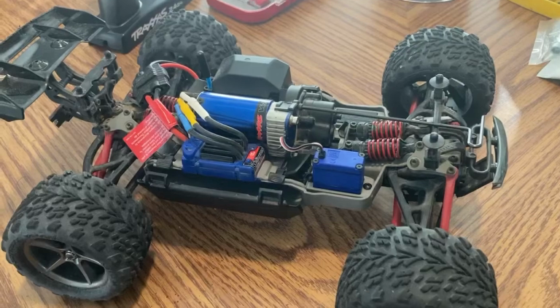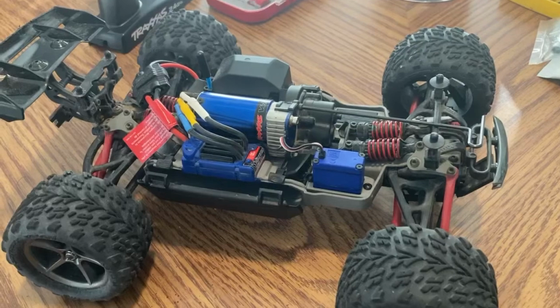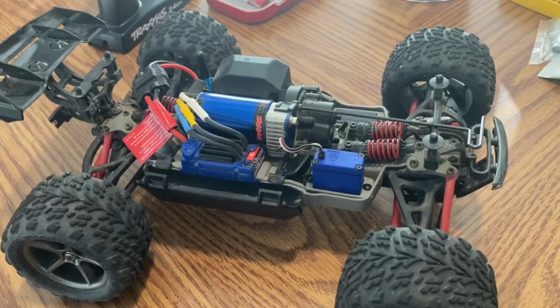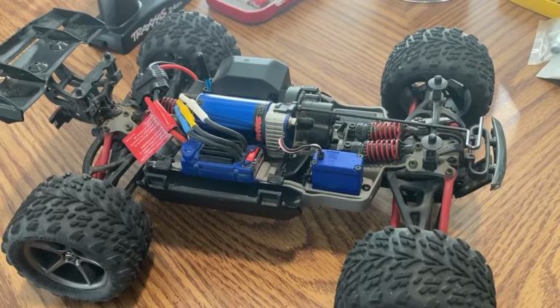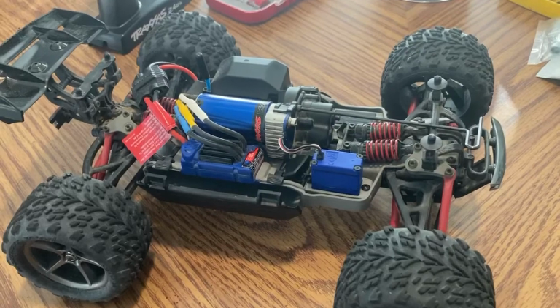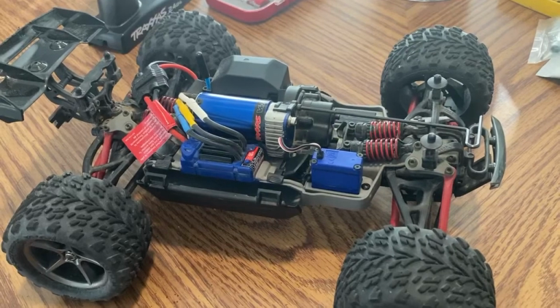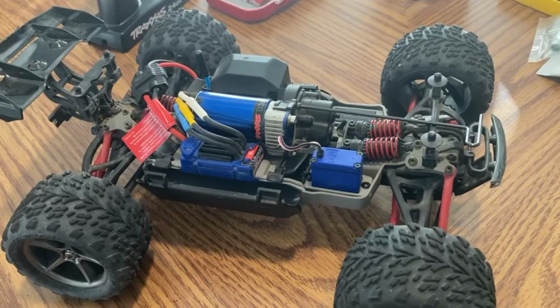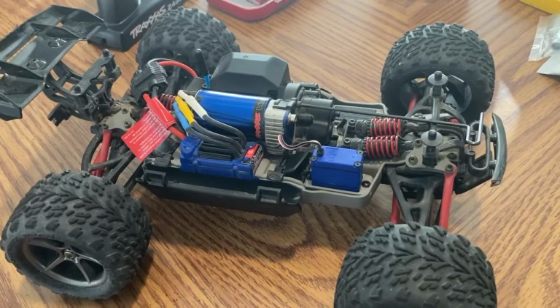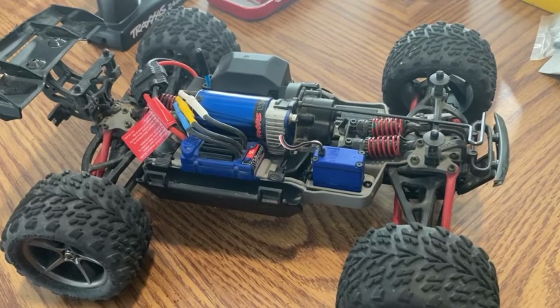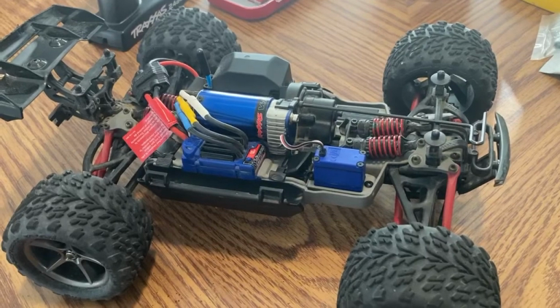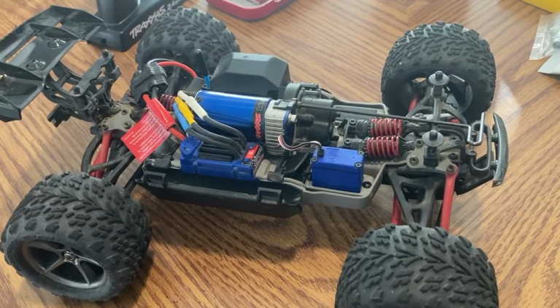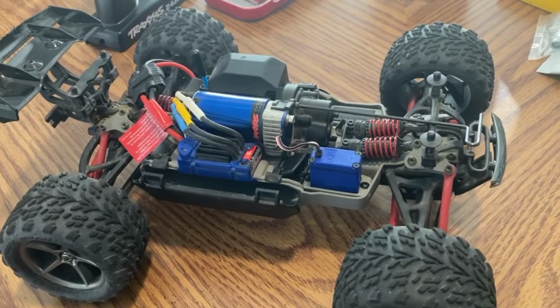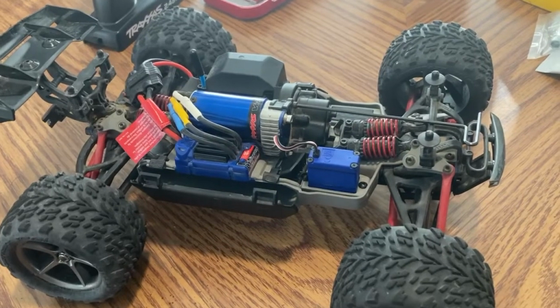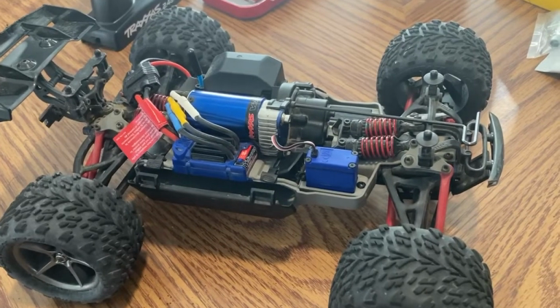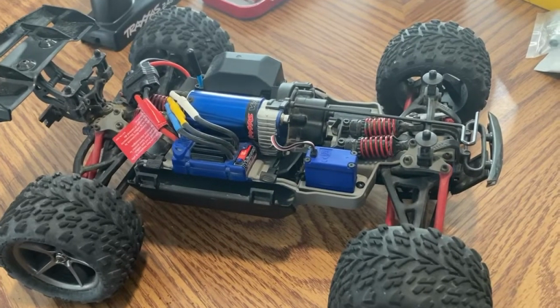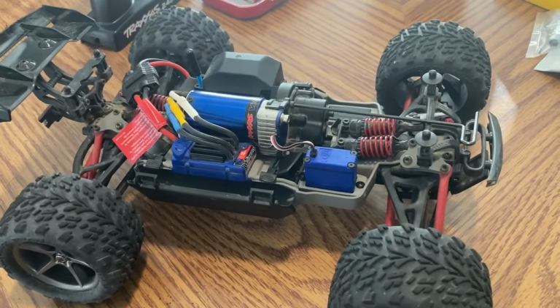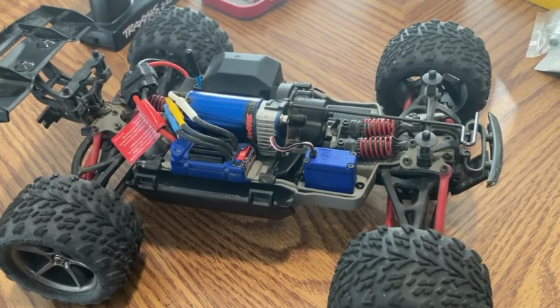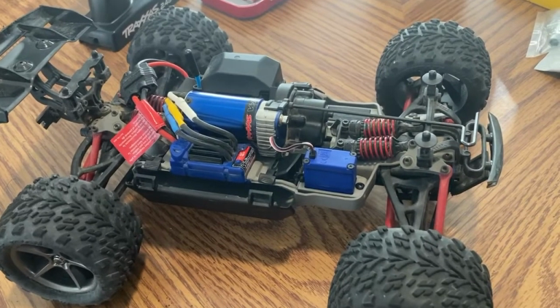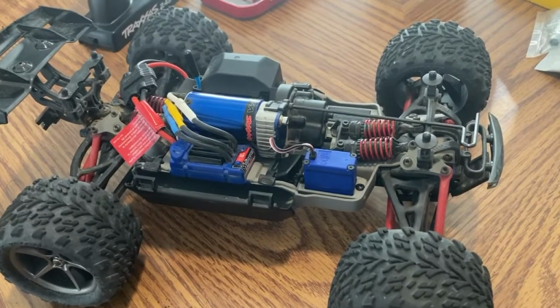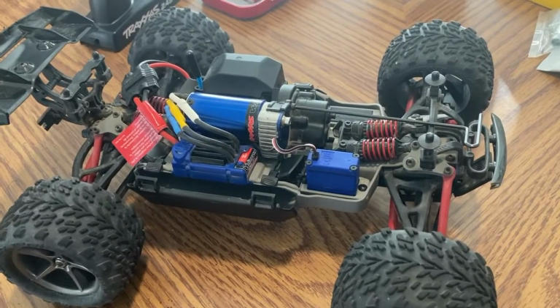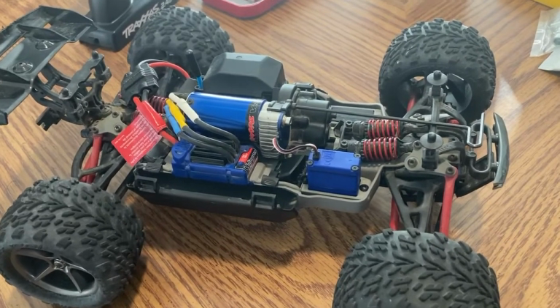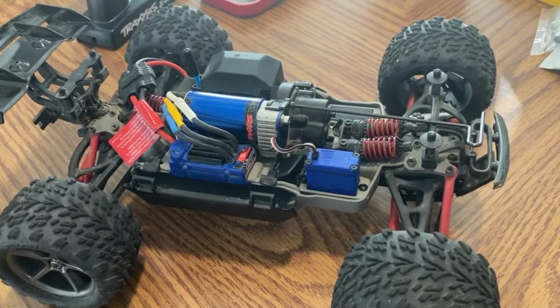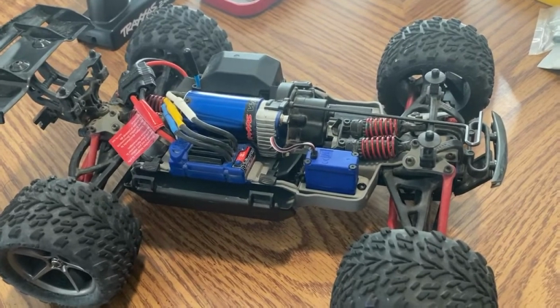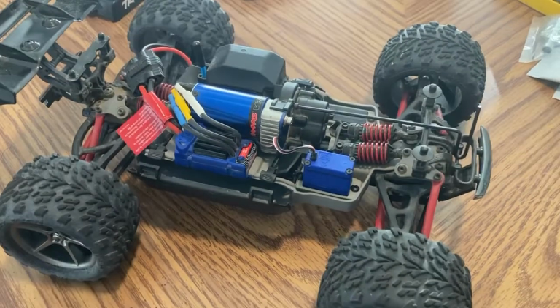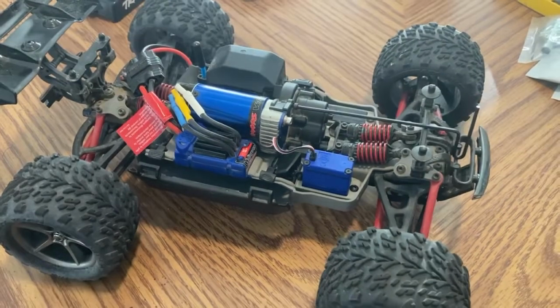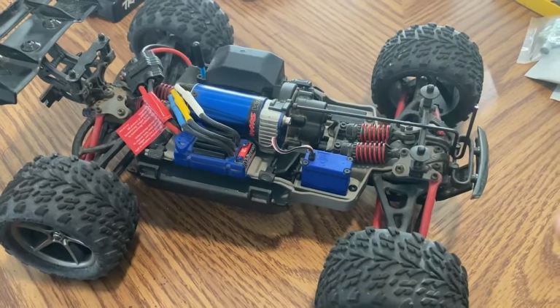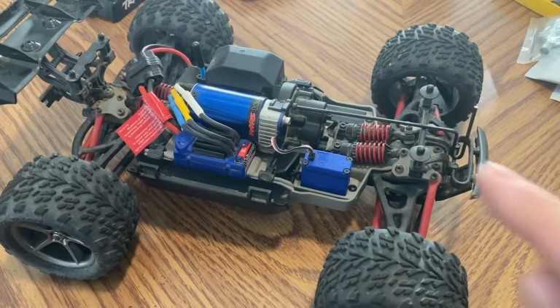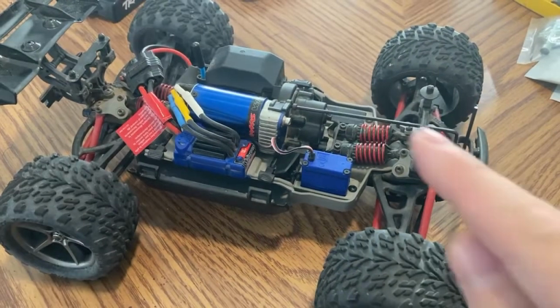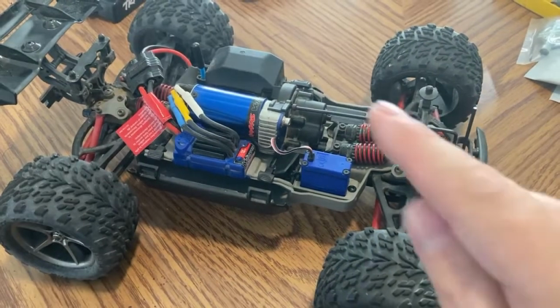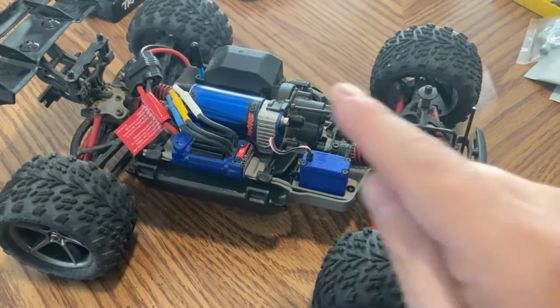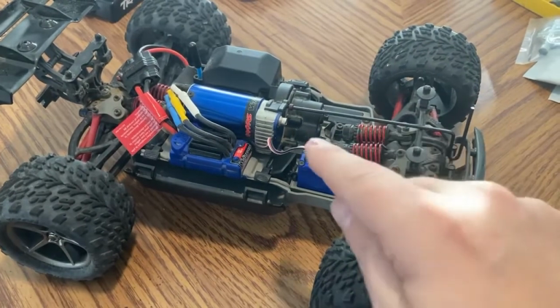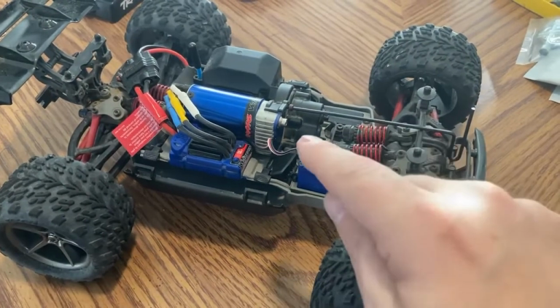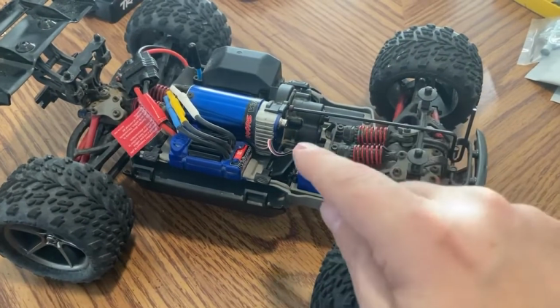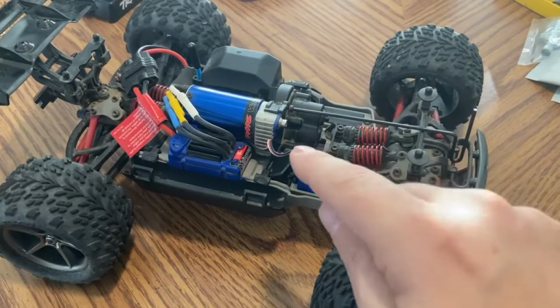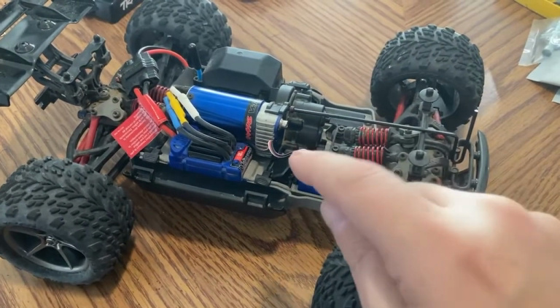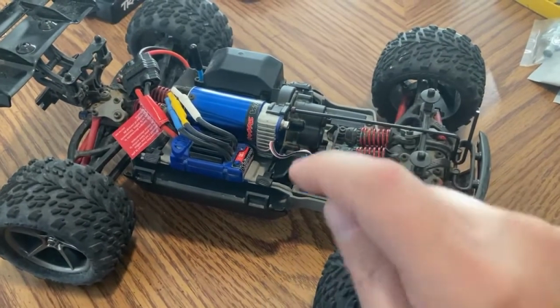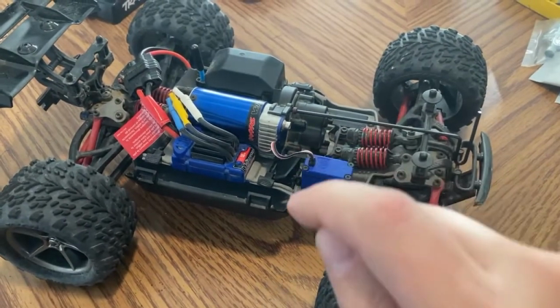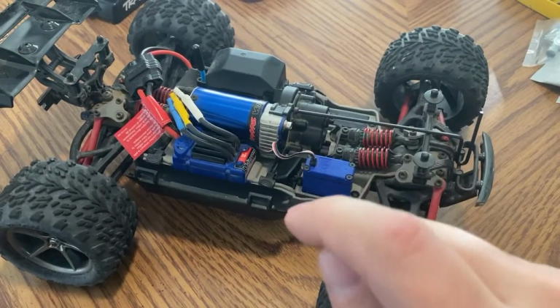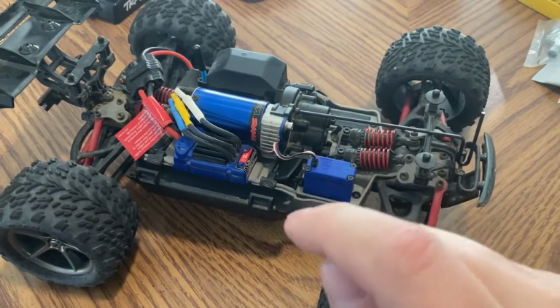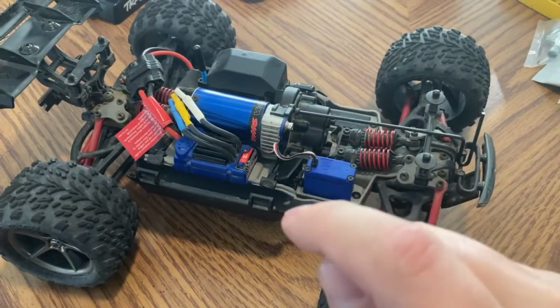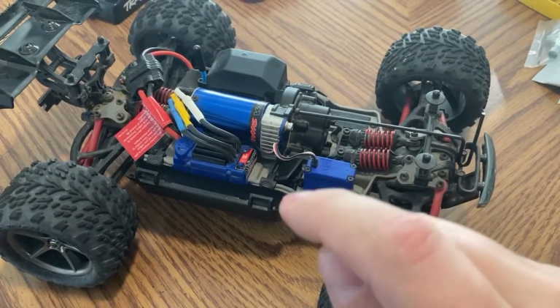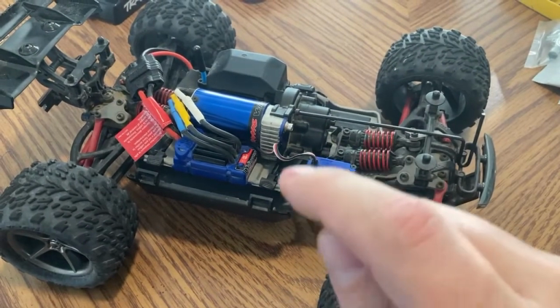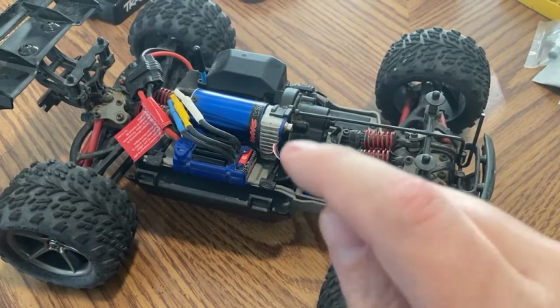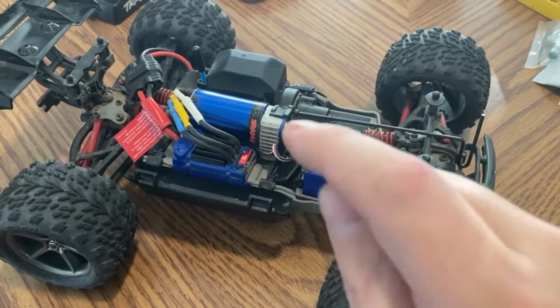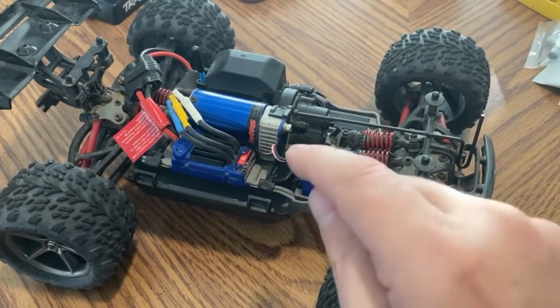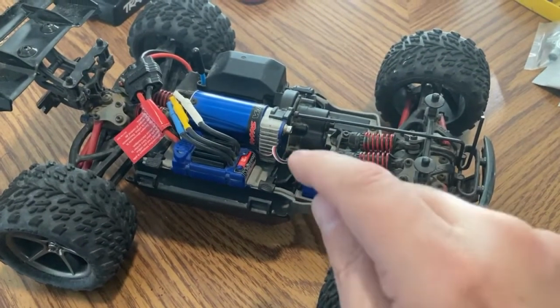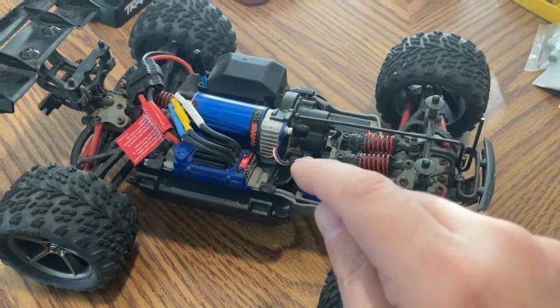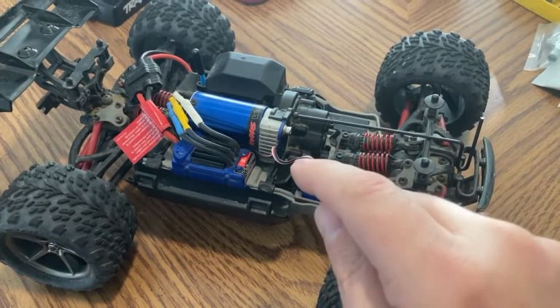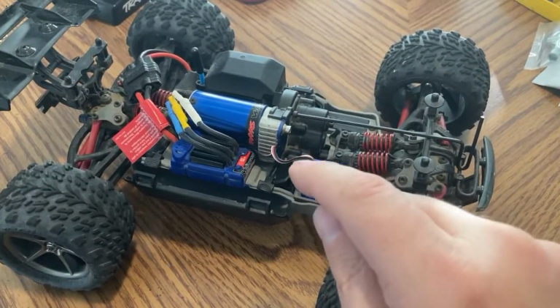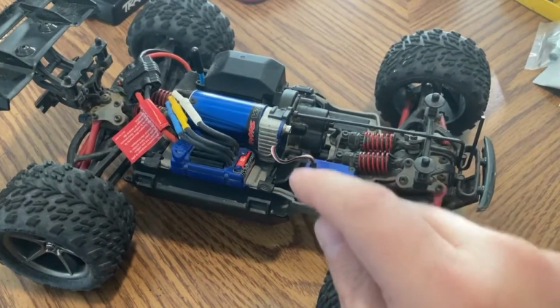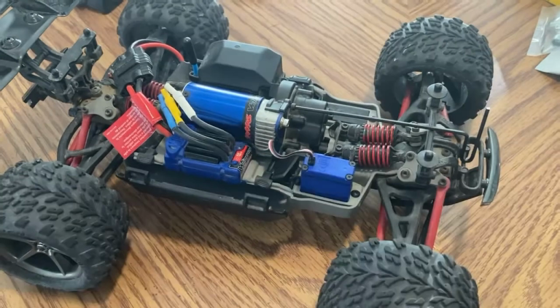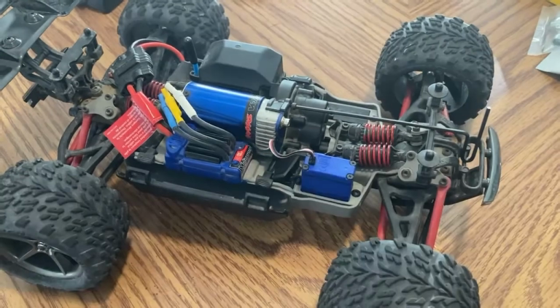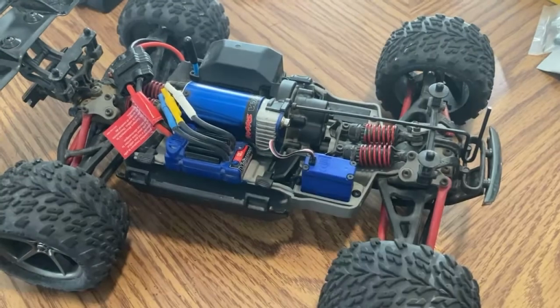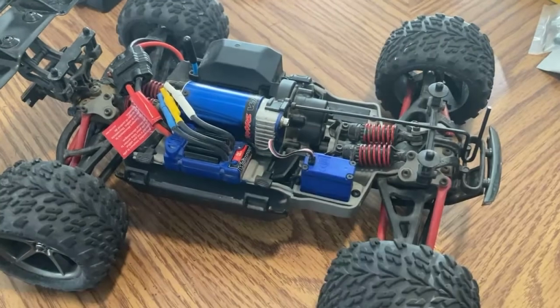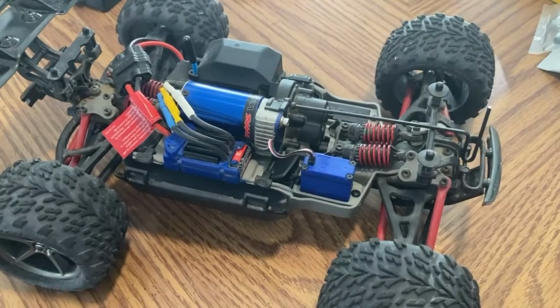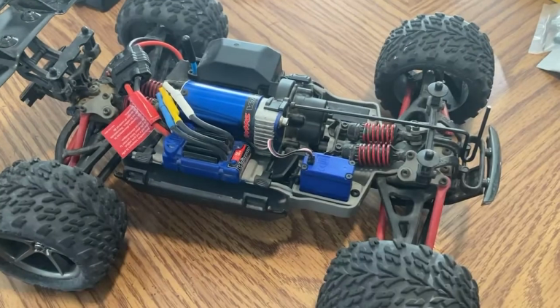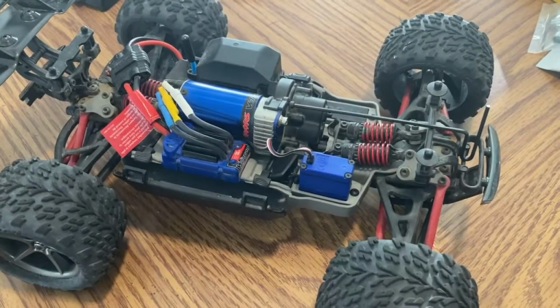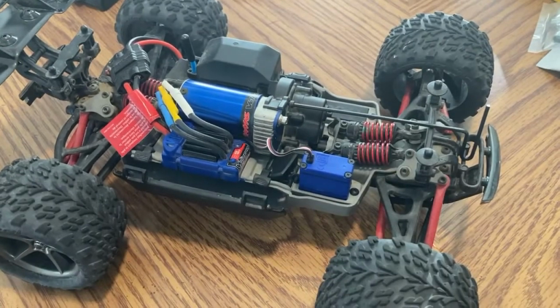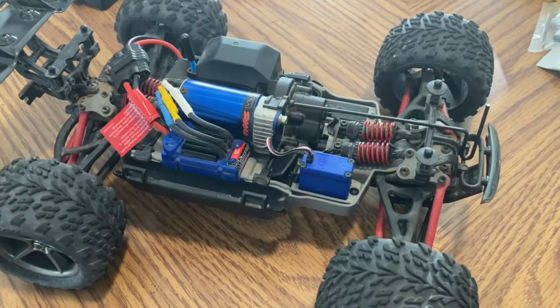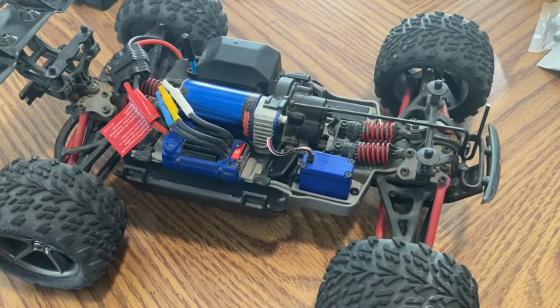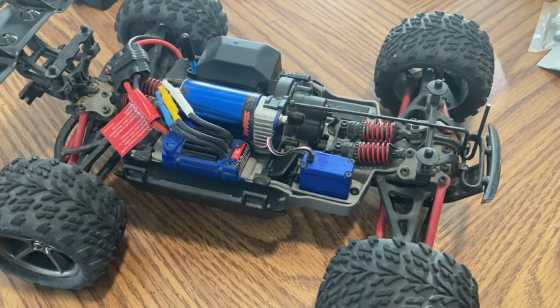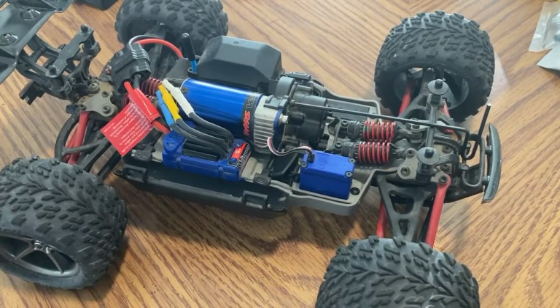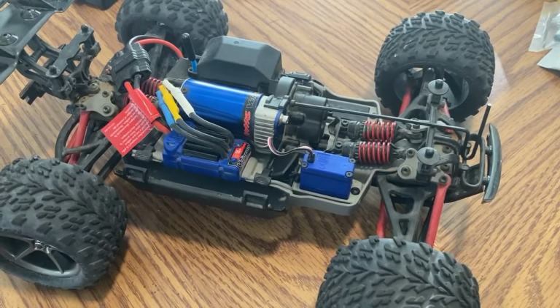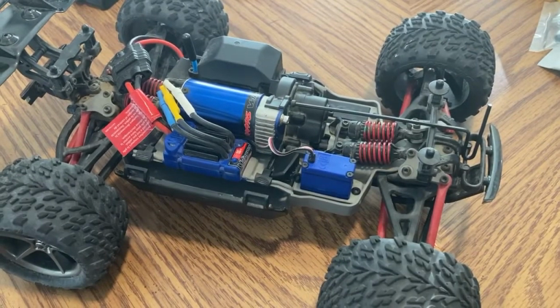We've got the Tractus Mini-E Revo, and we're going to change out the pinion. Let's show you how to do that.